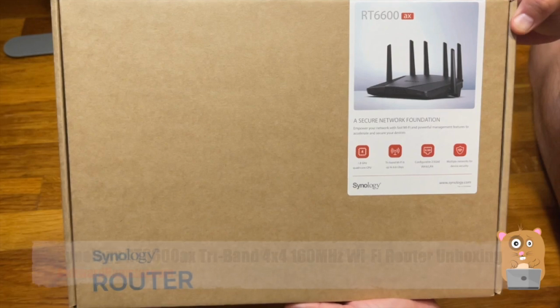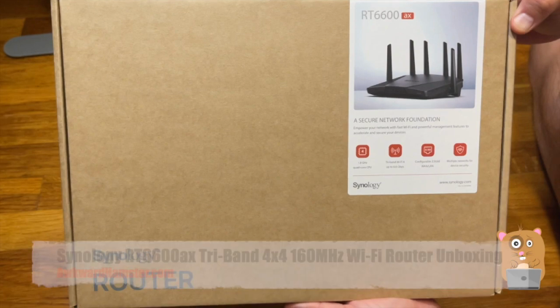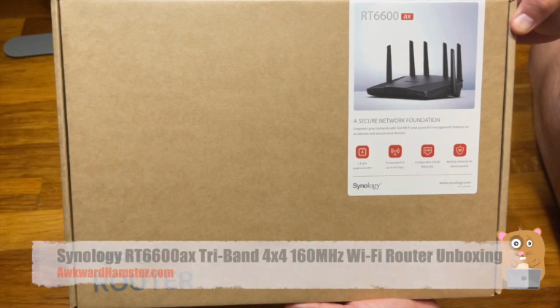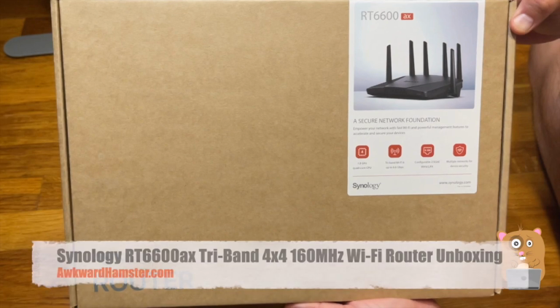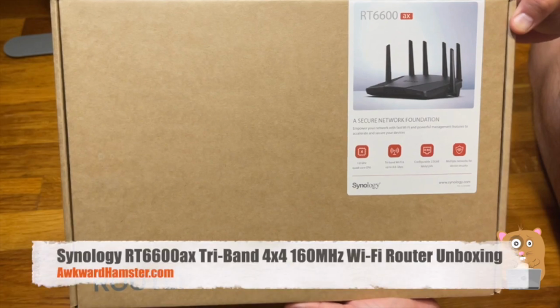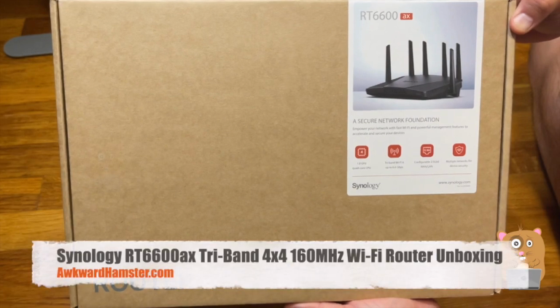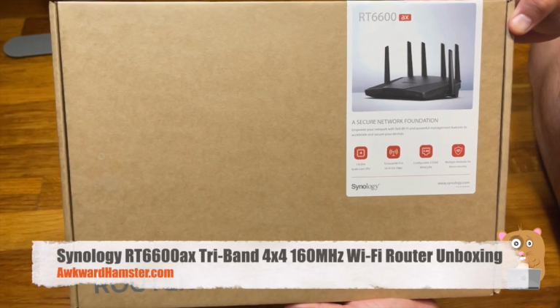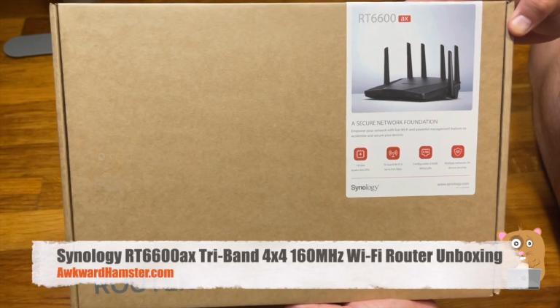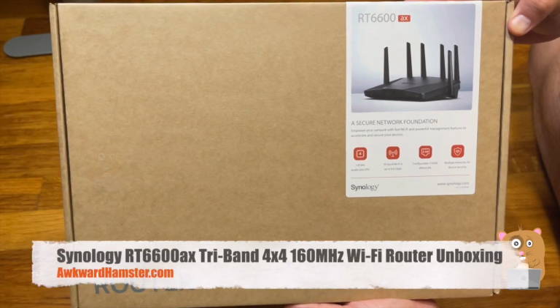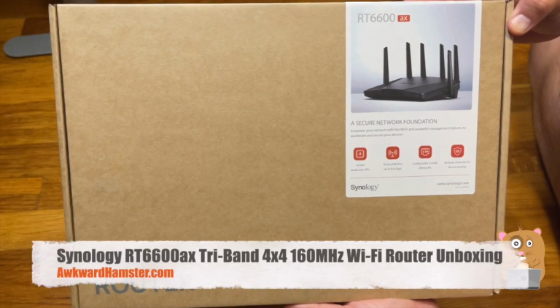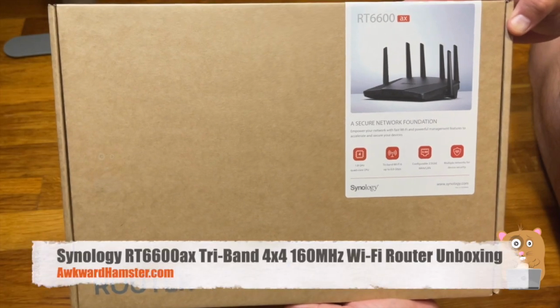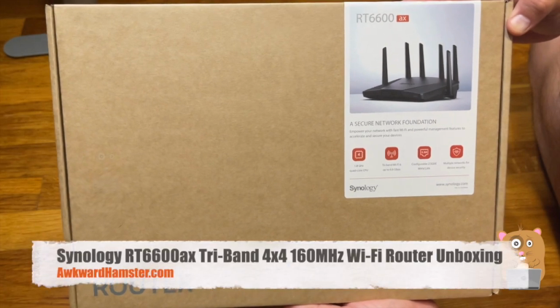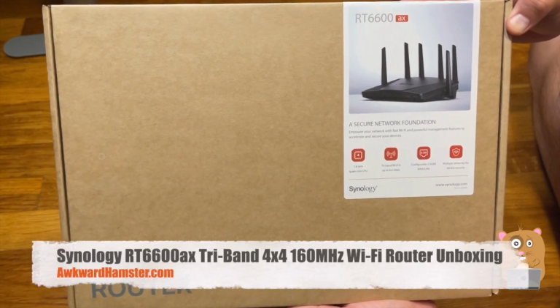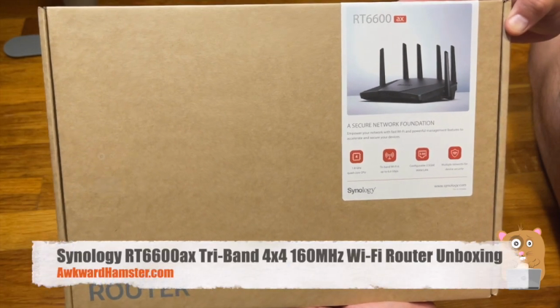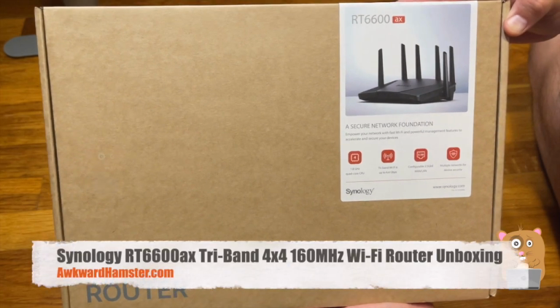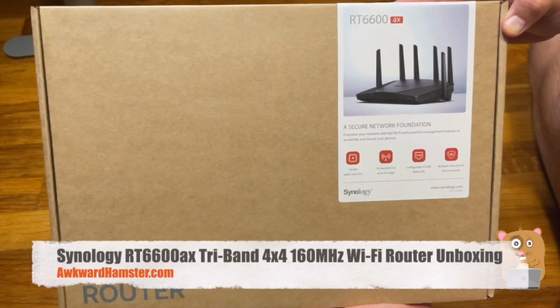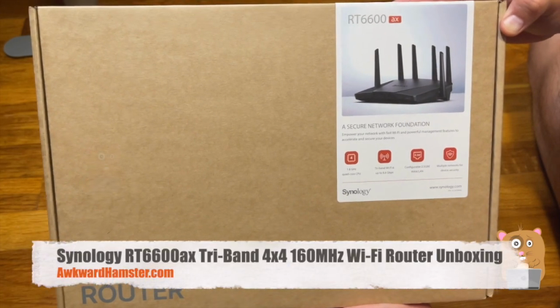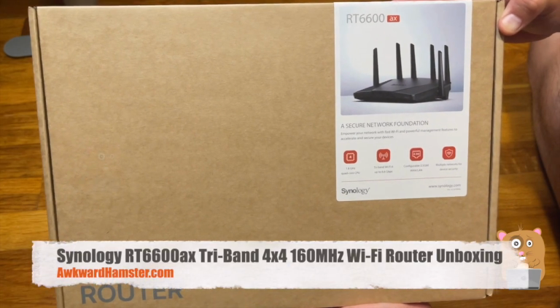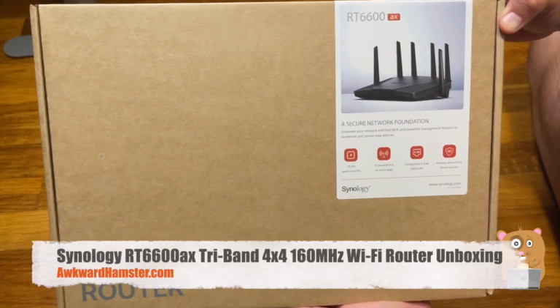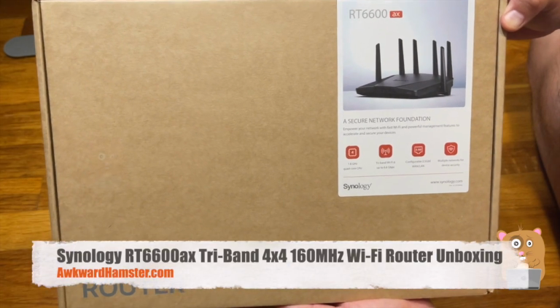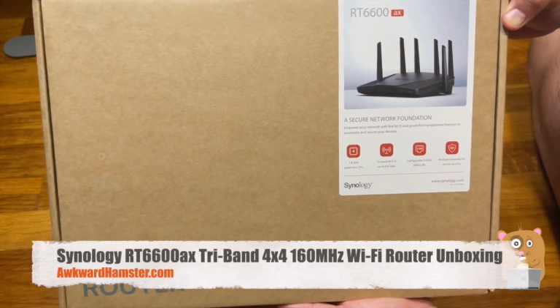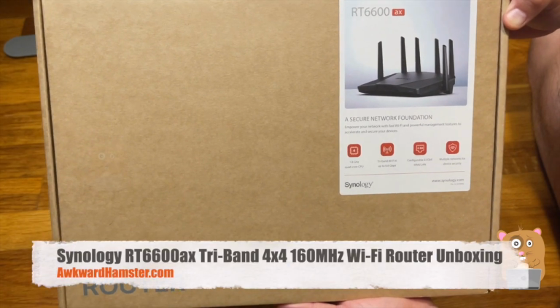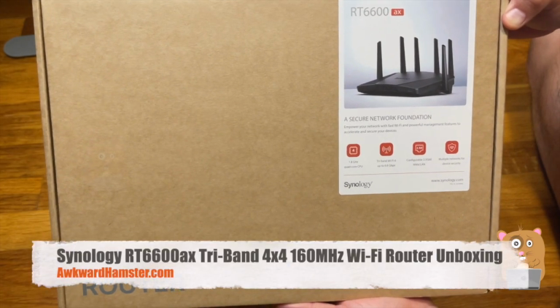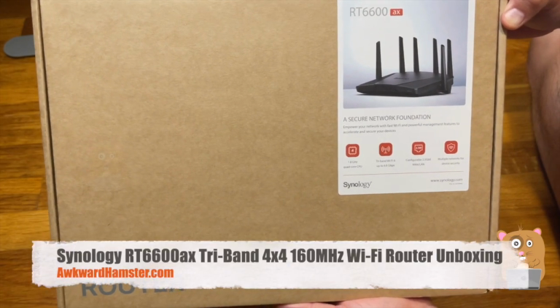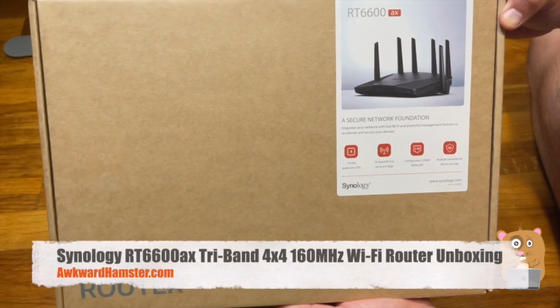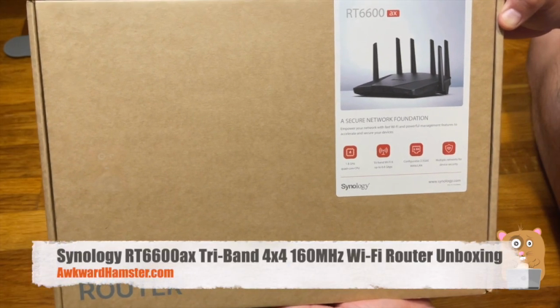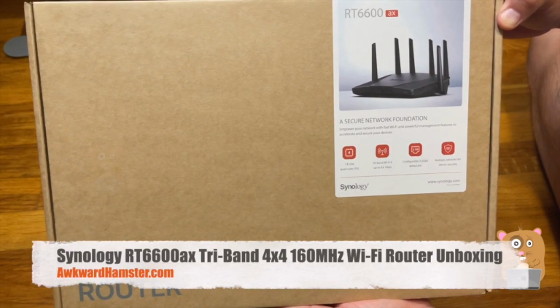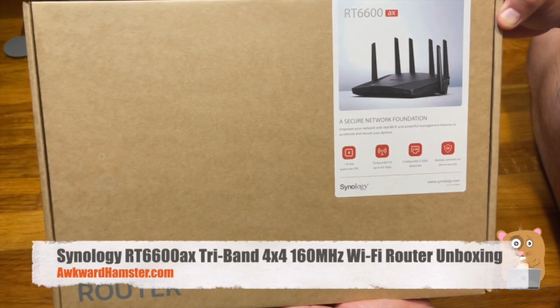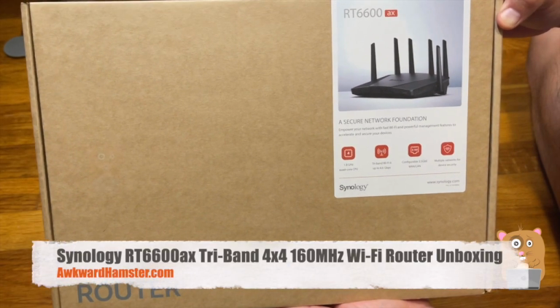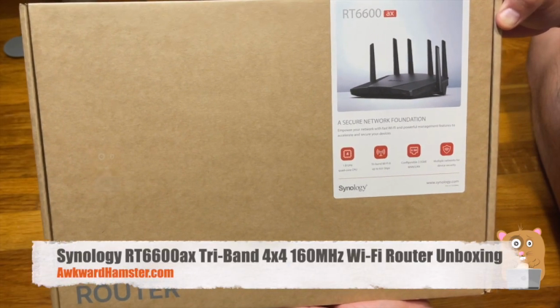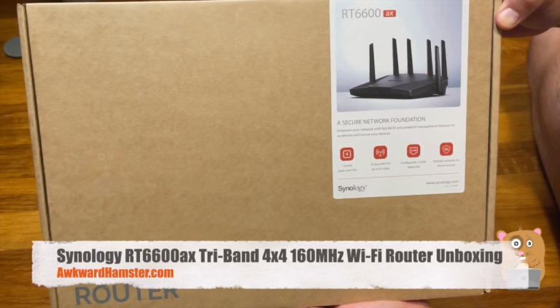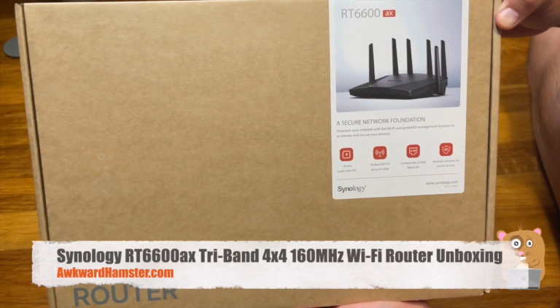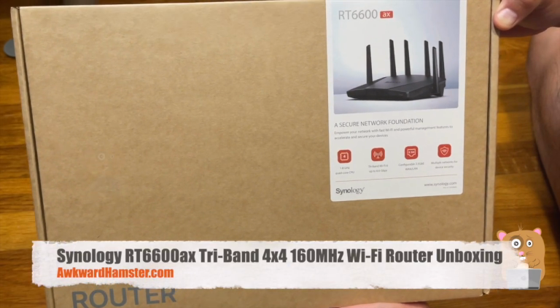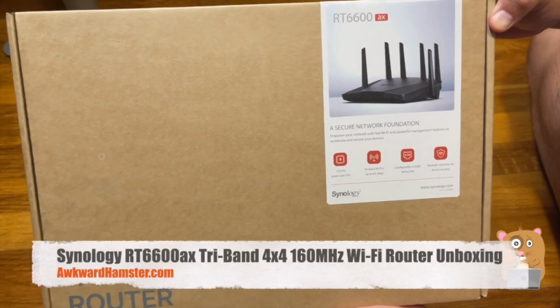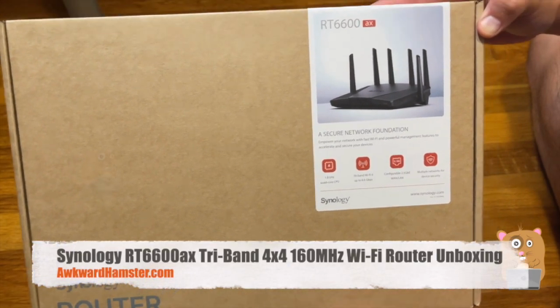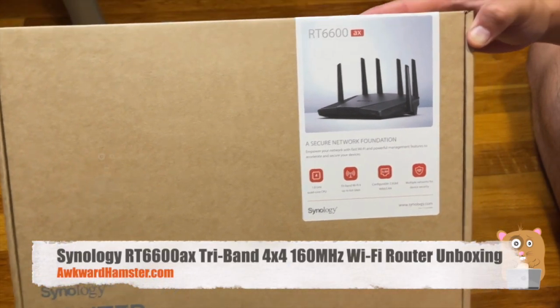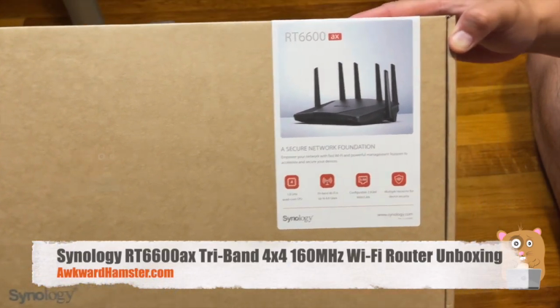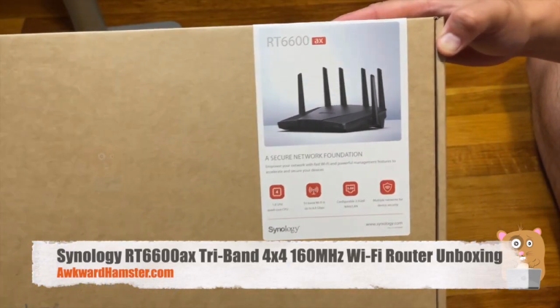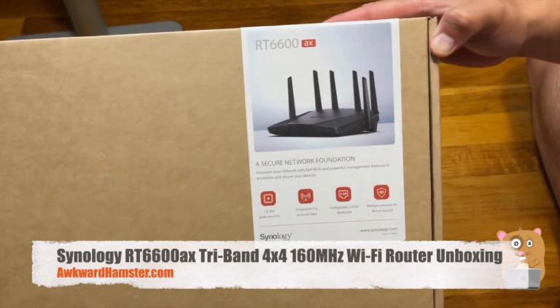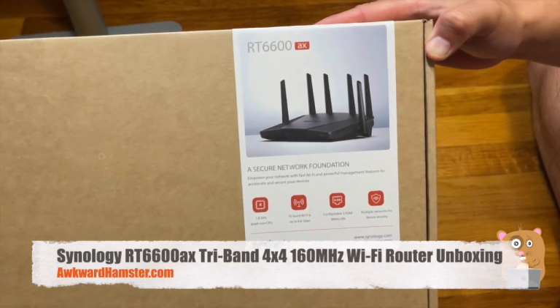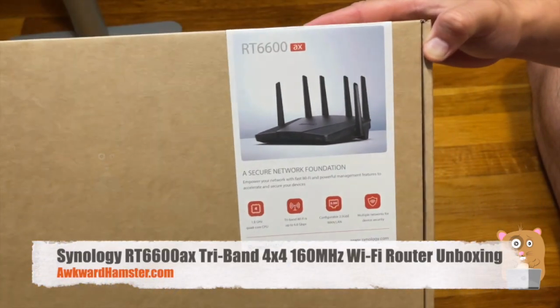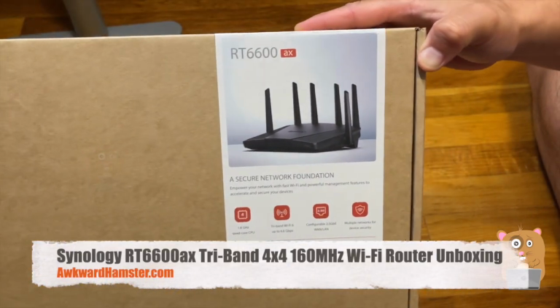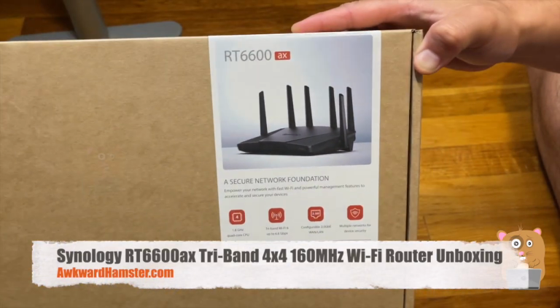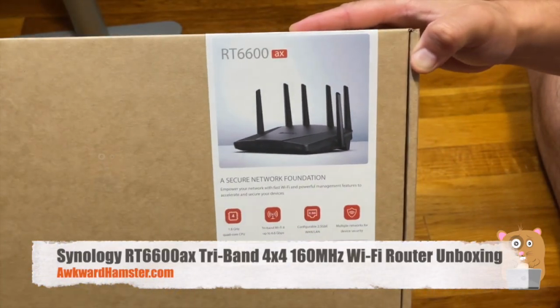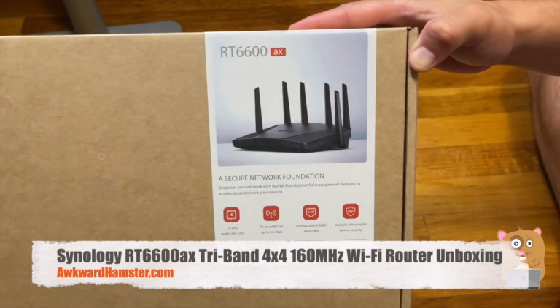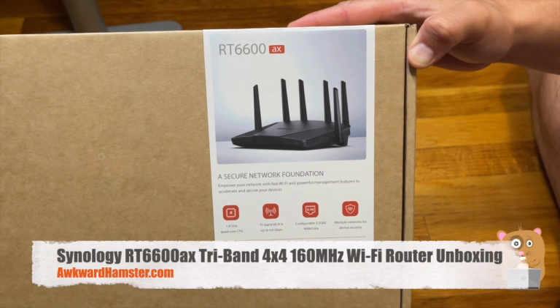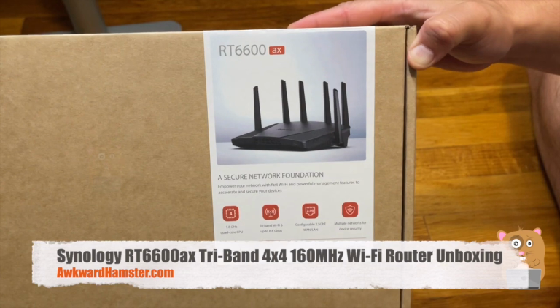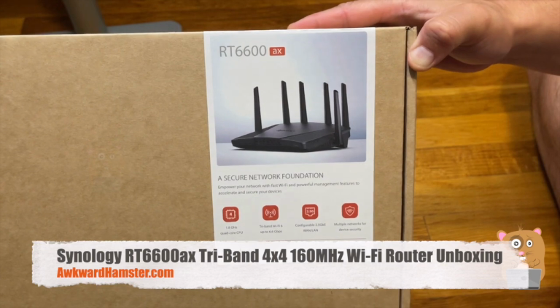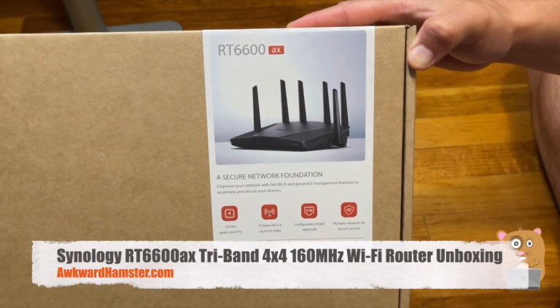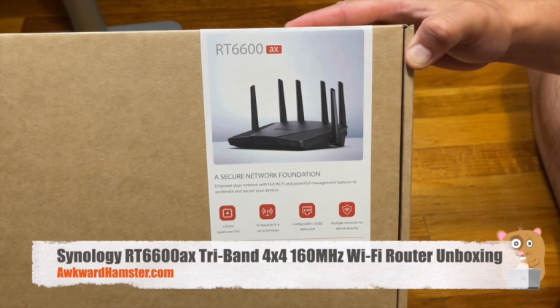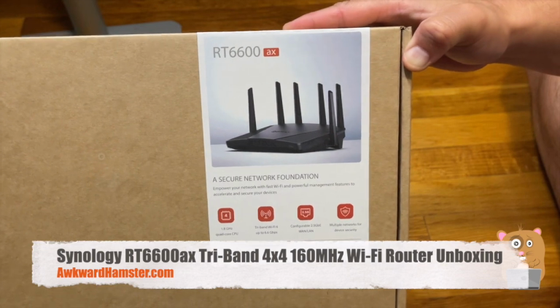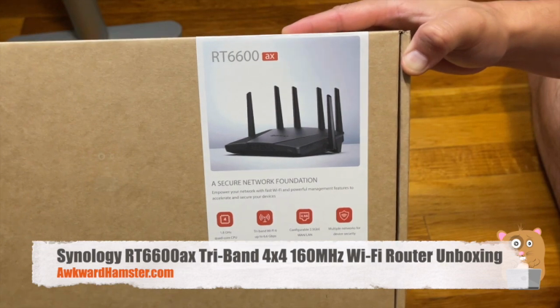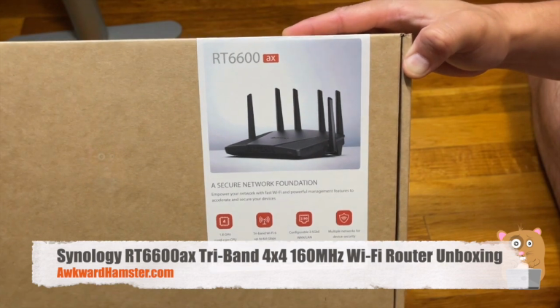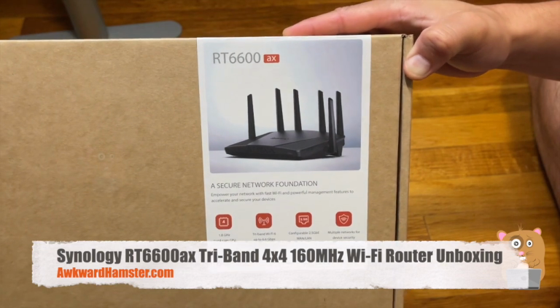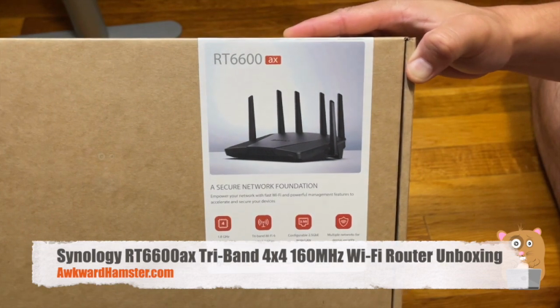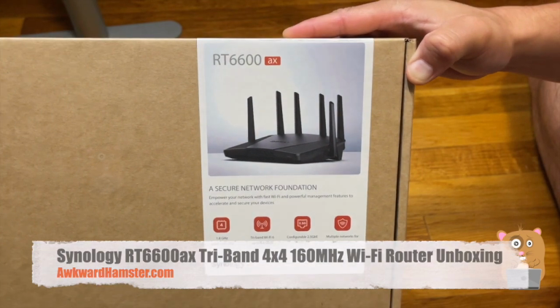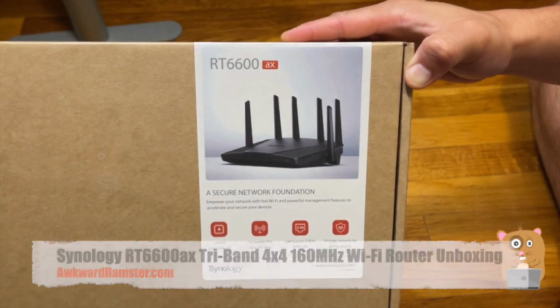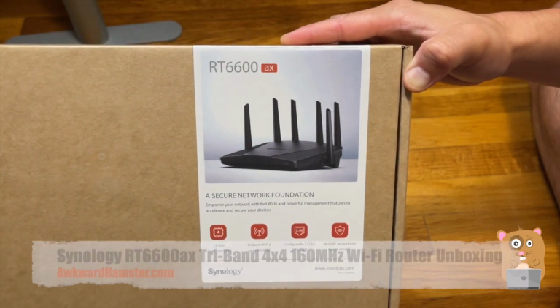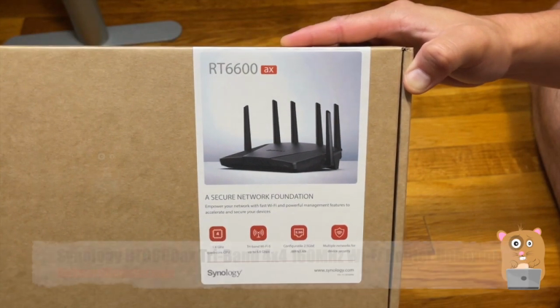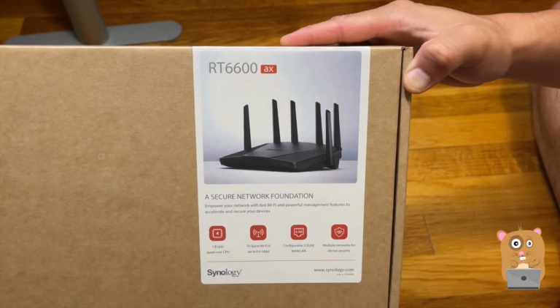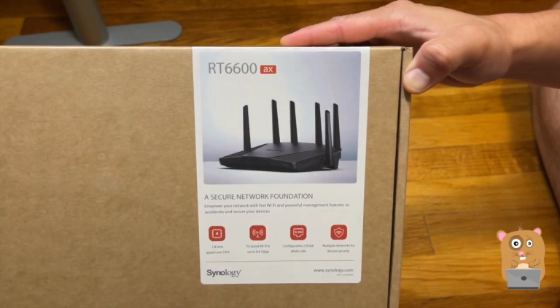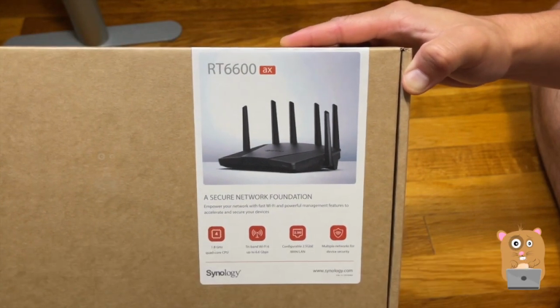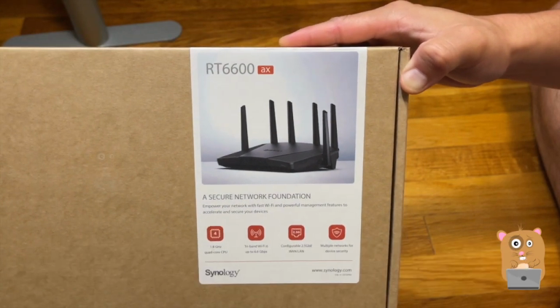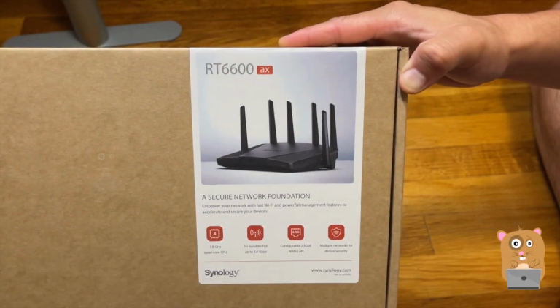Hi, welcome to Awkward Hamster. Today we'll be unboxing the Synology router model RT6600AX.